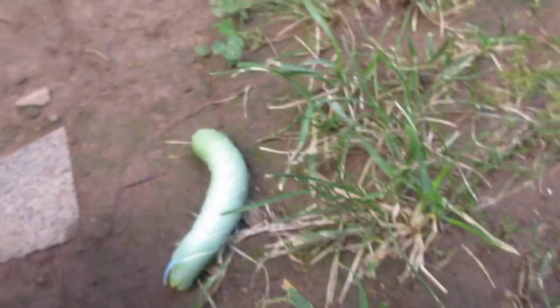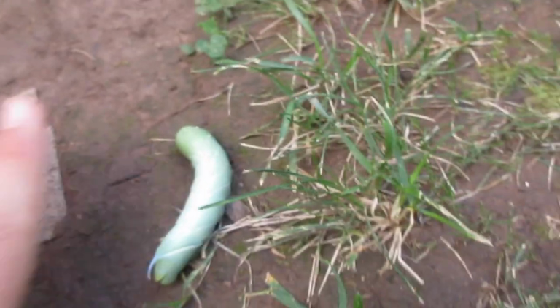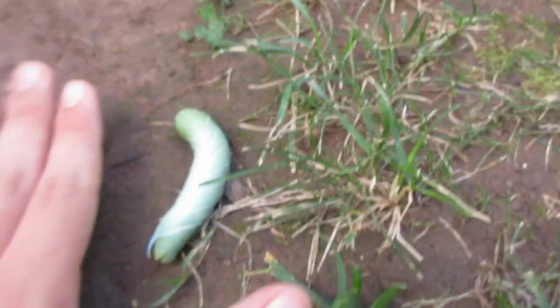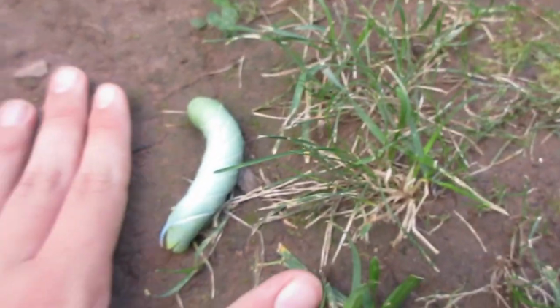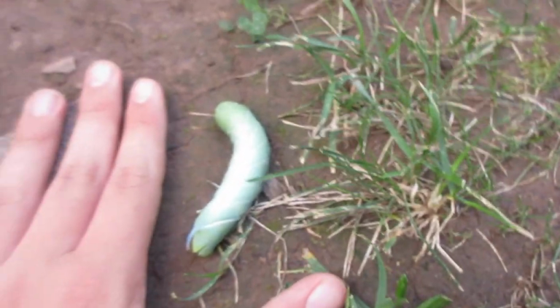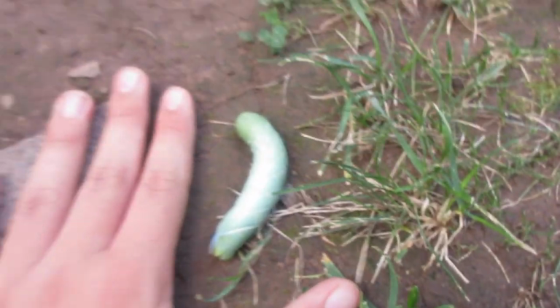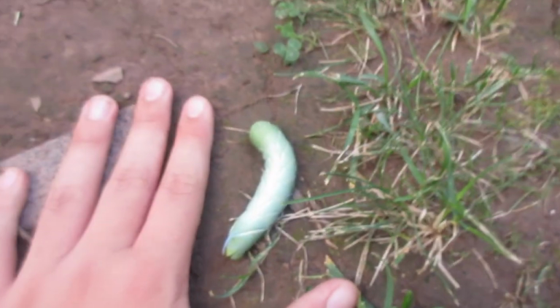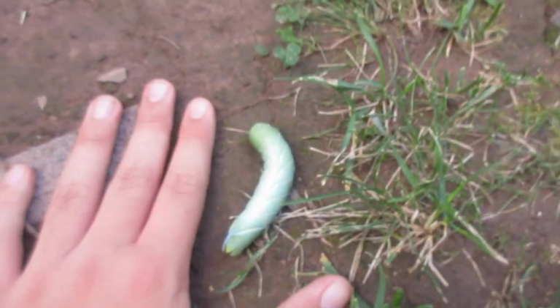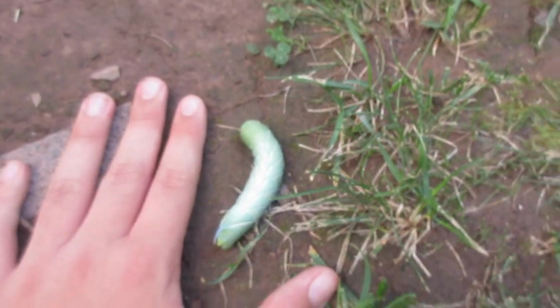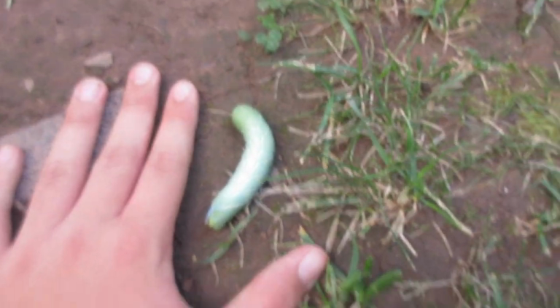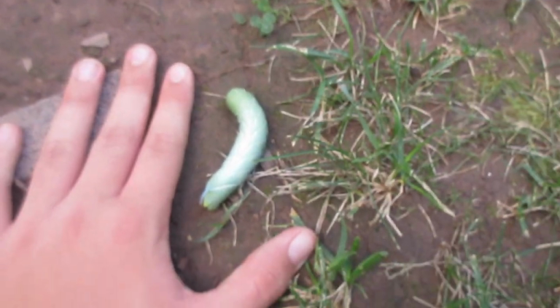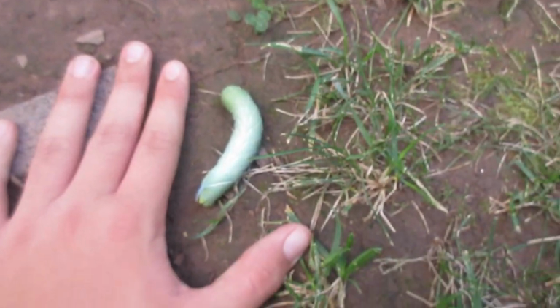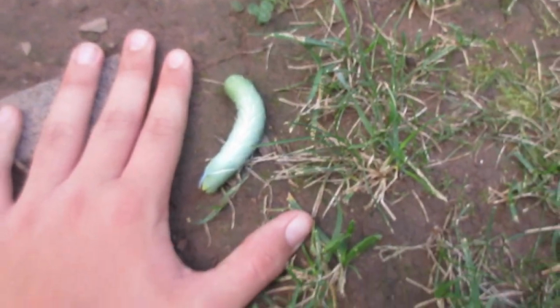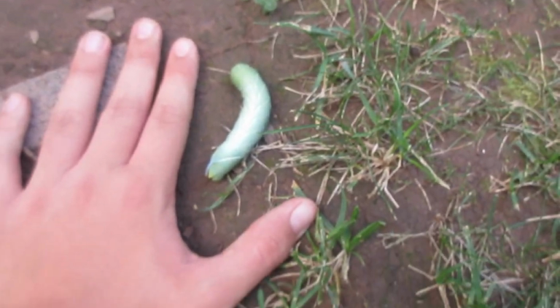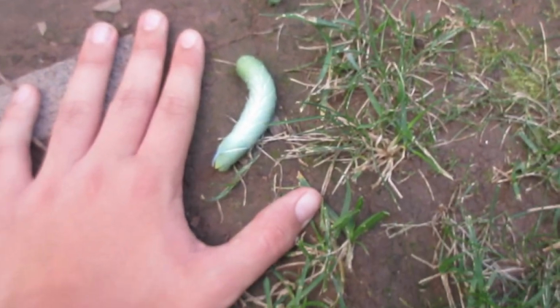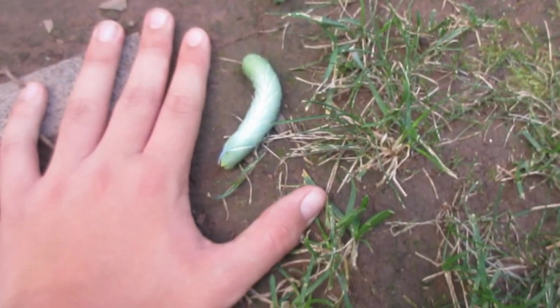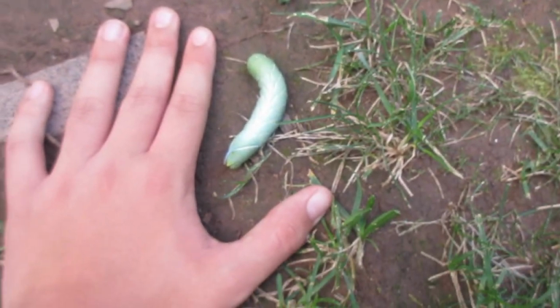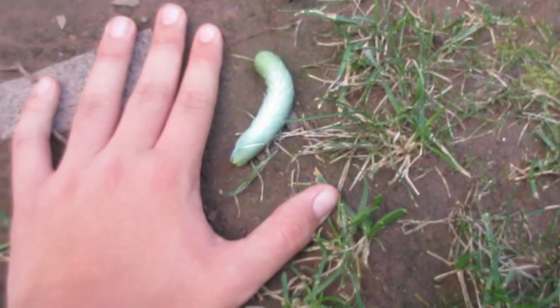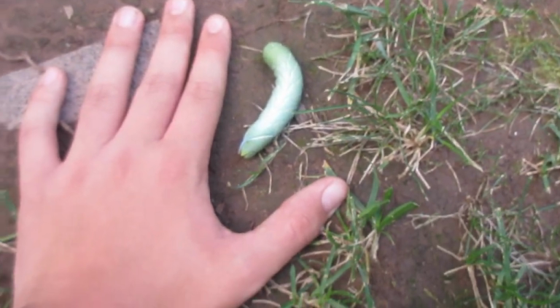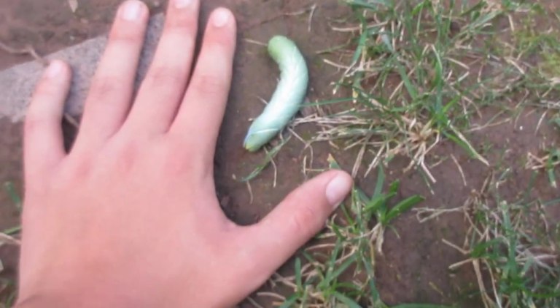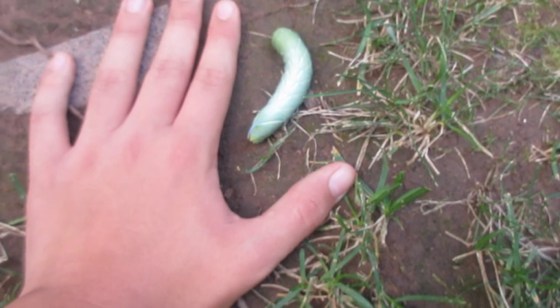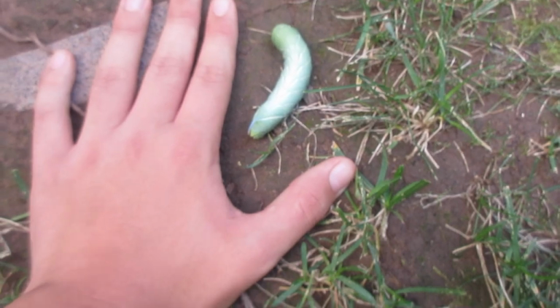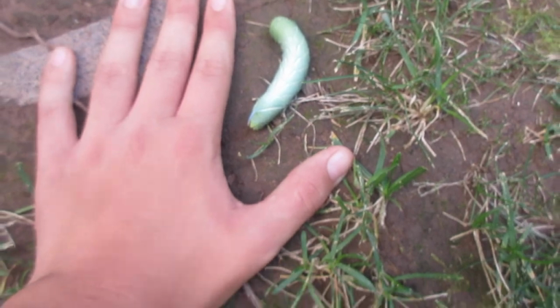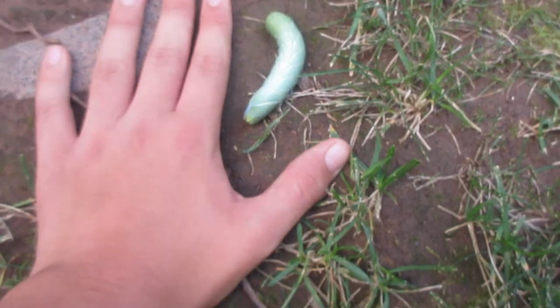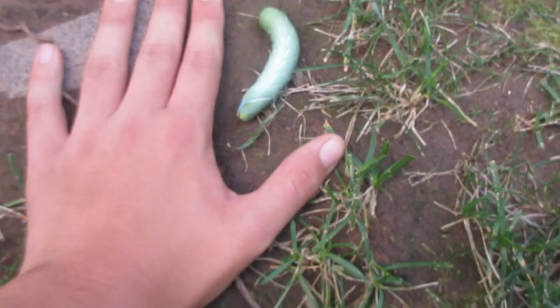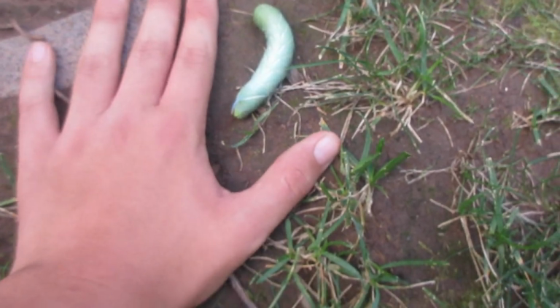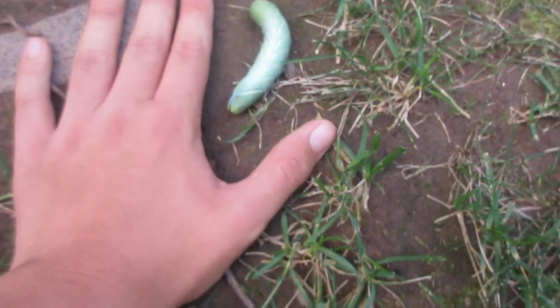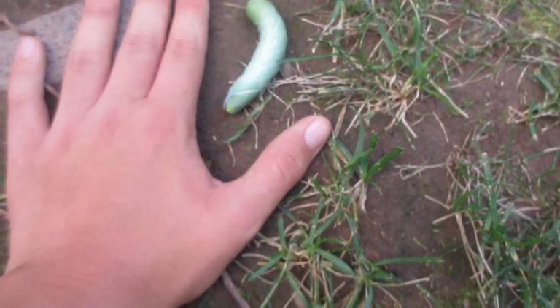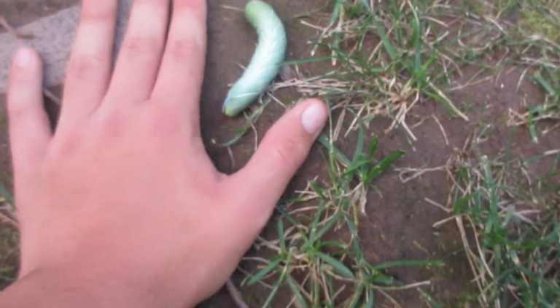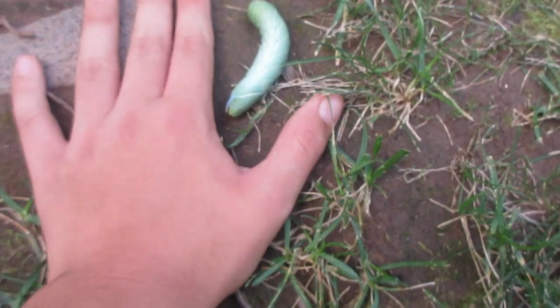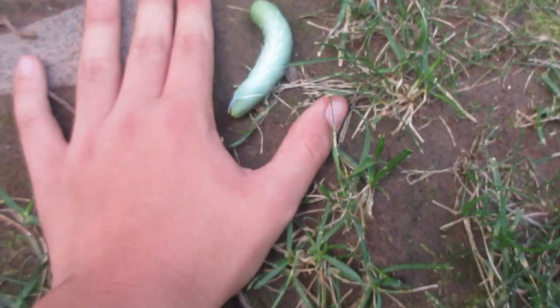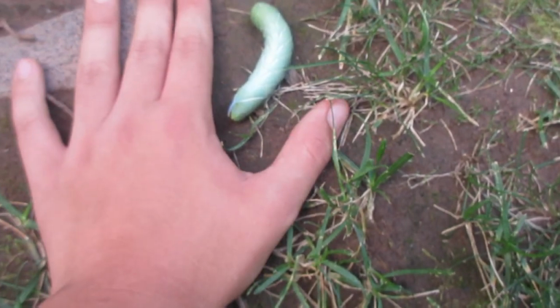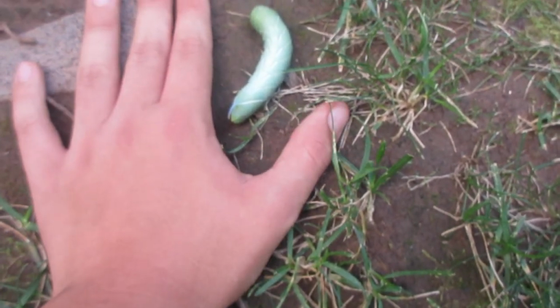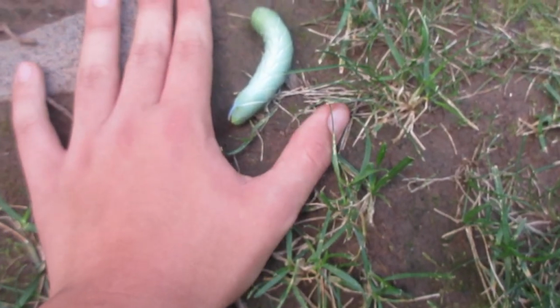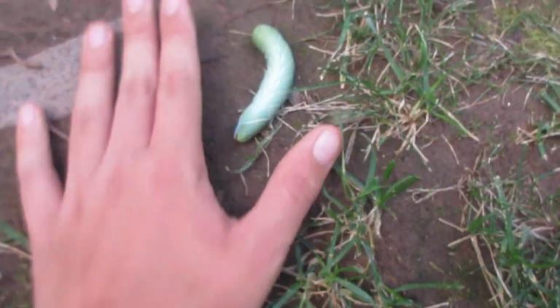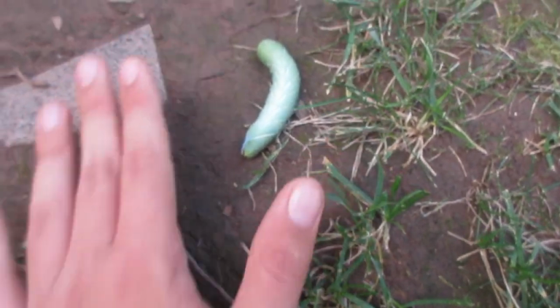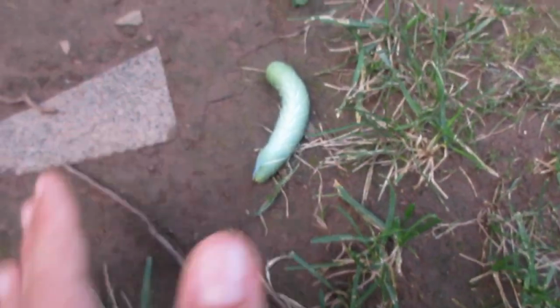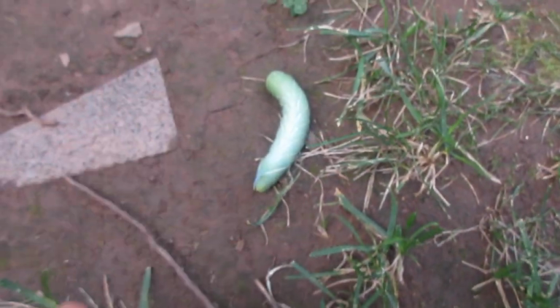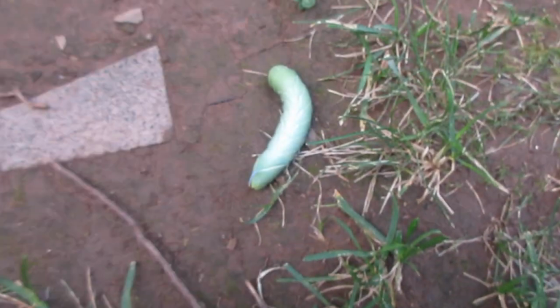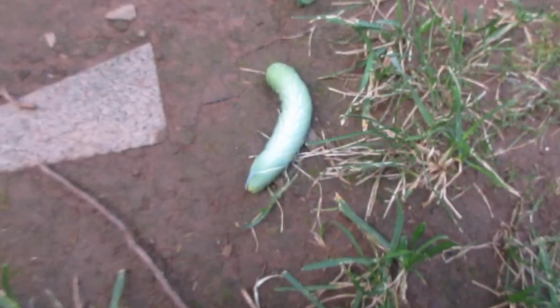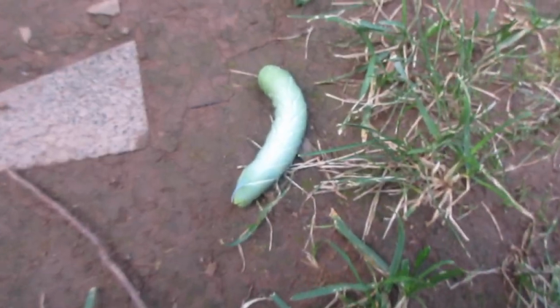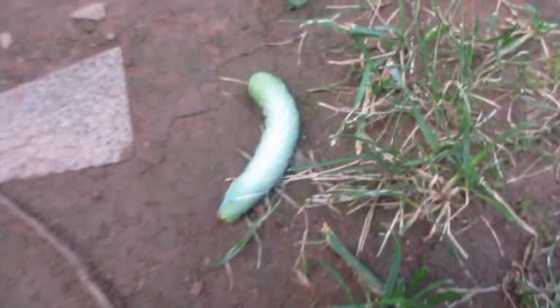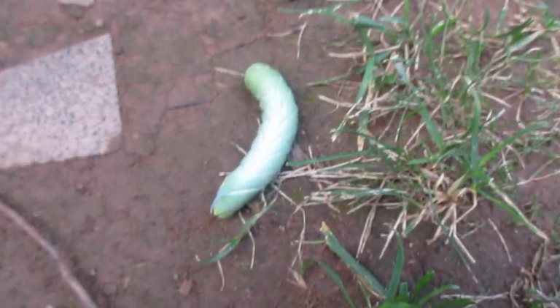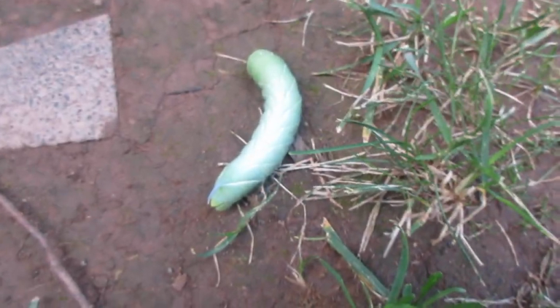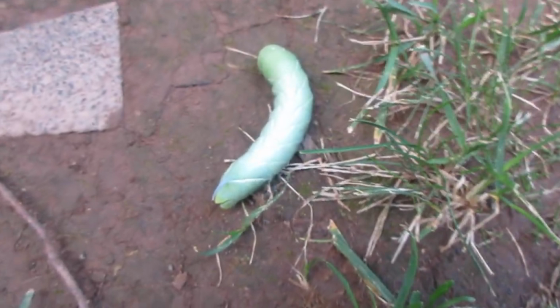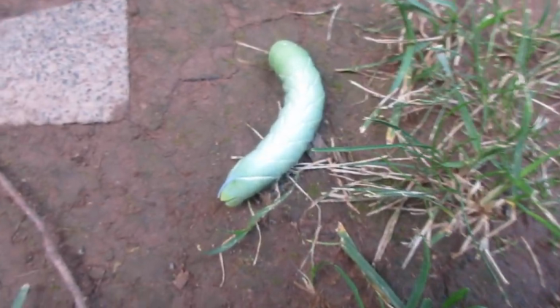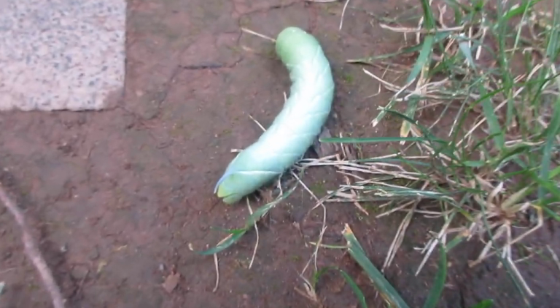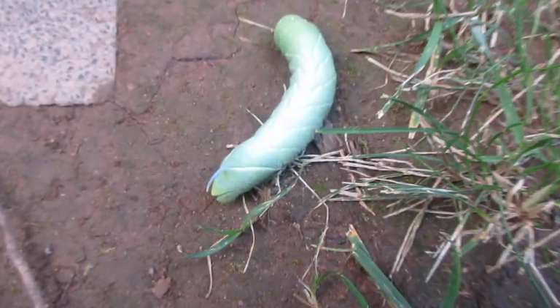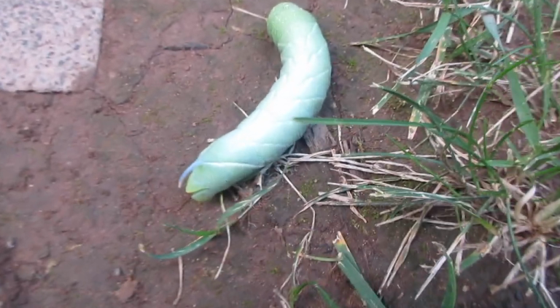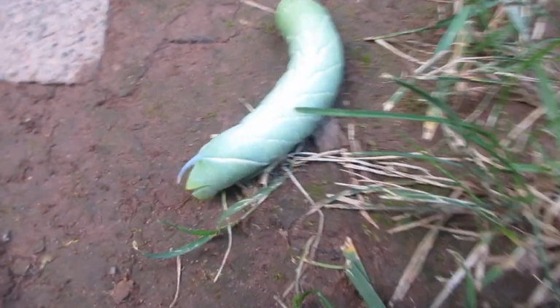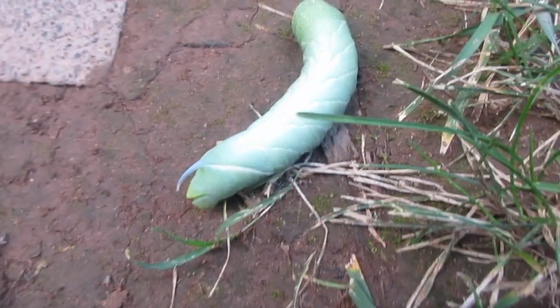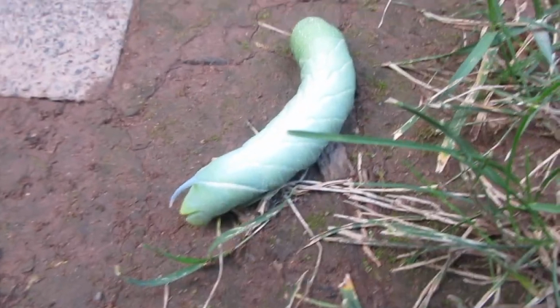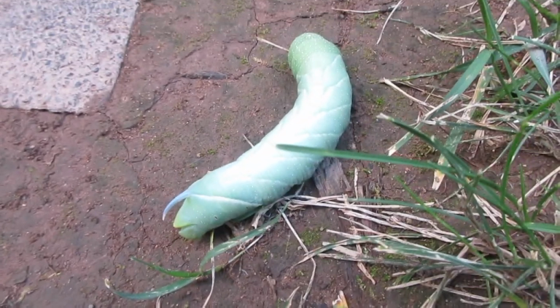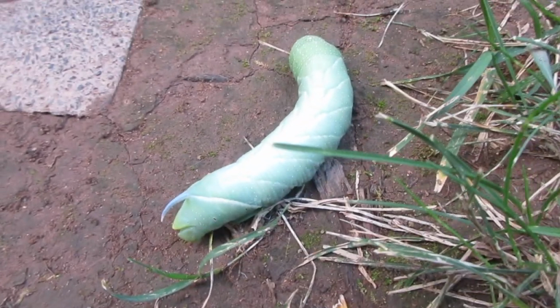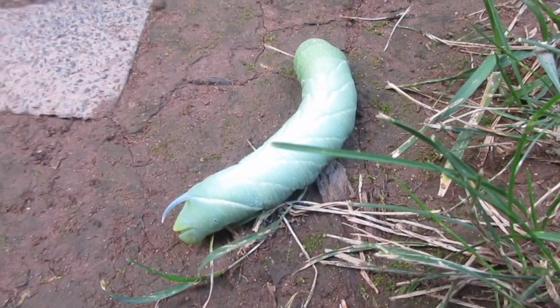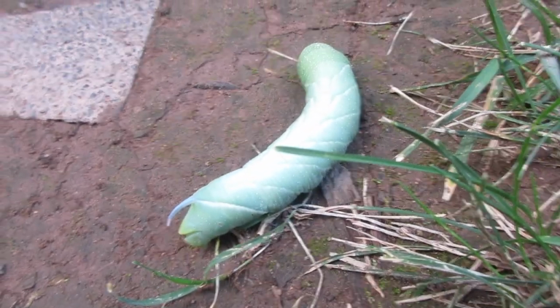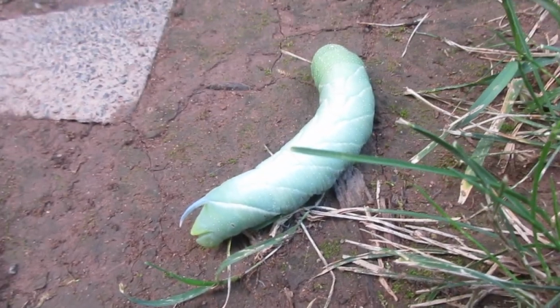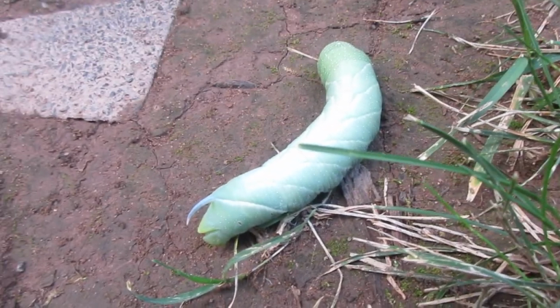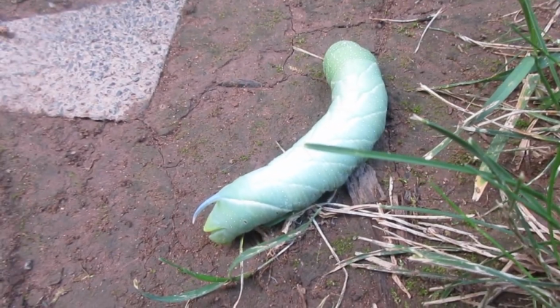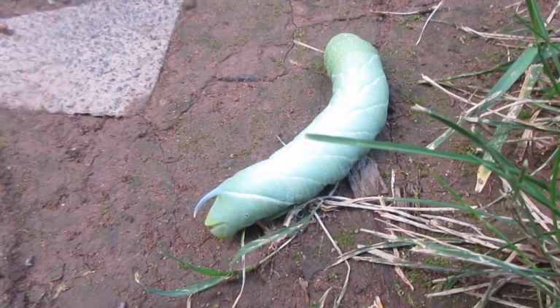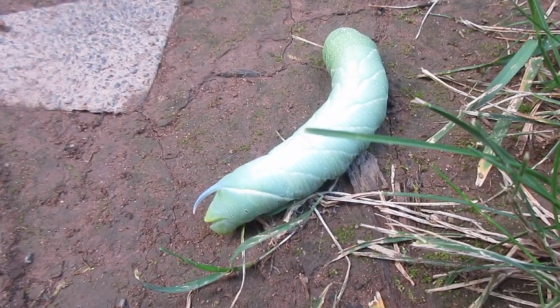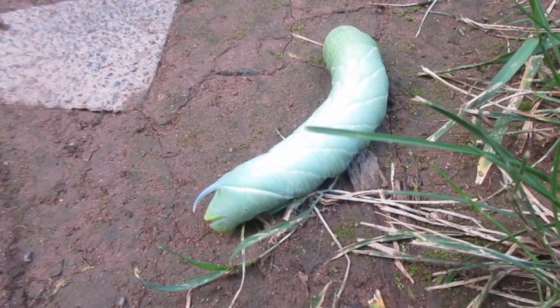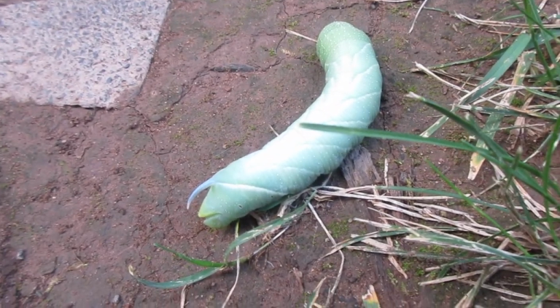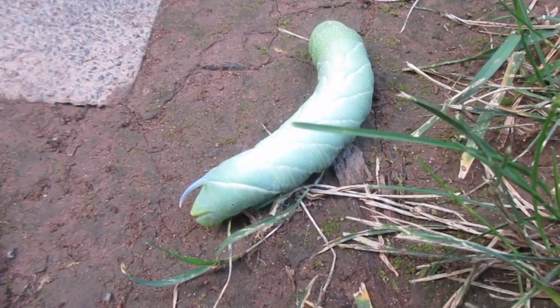You can see how large it is compared to my hand. It's almost the size of my thumb — just look at how giant it is.